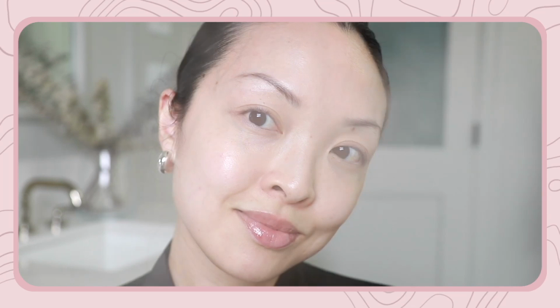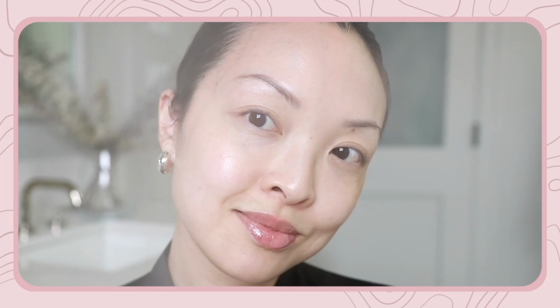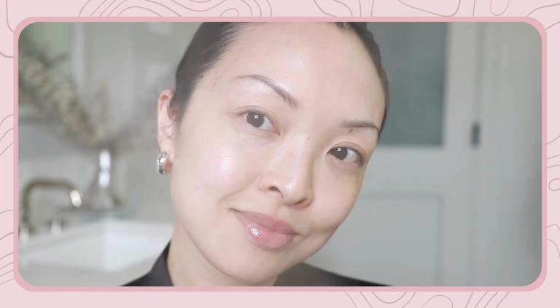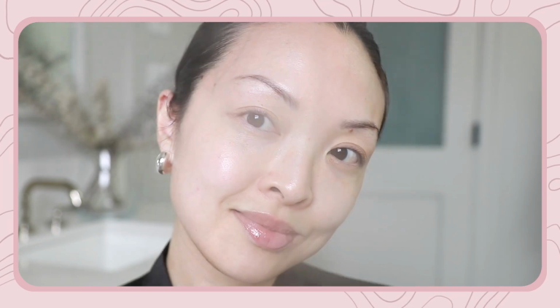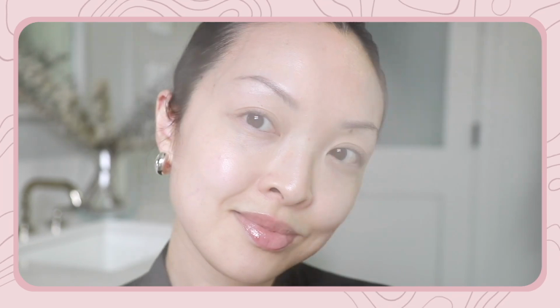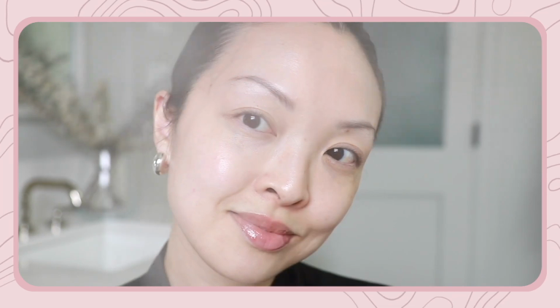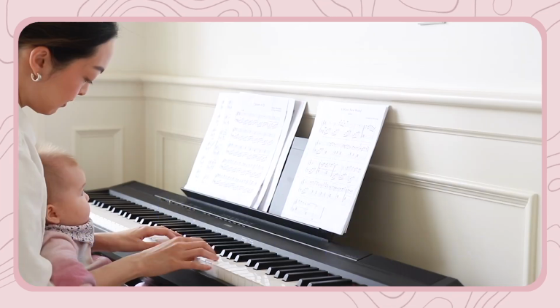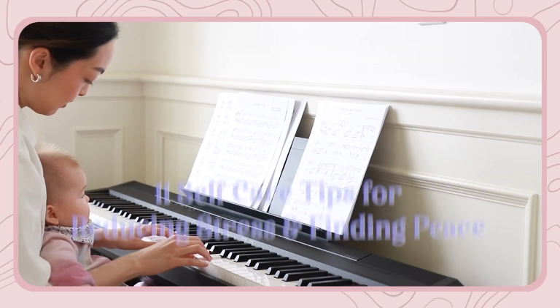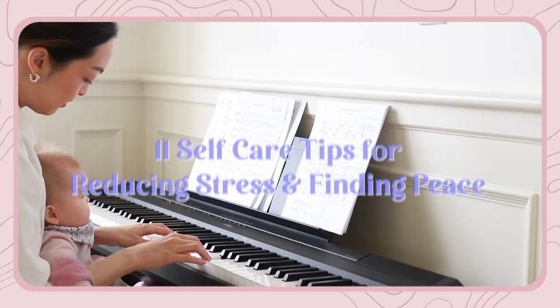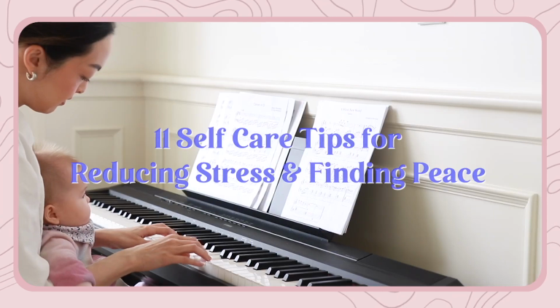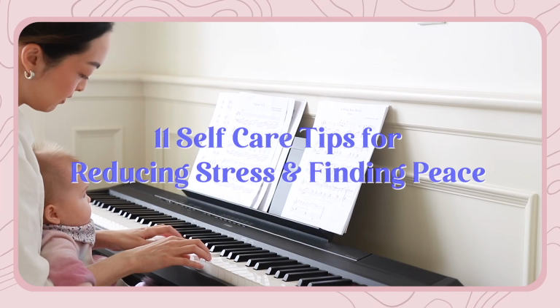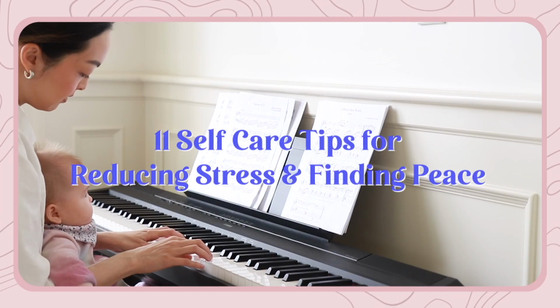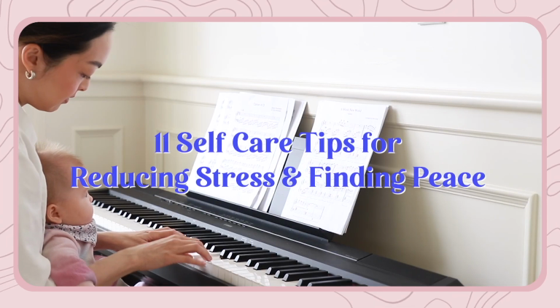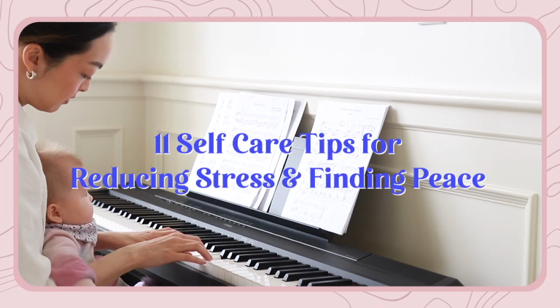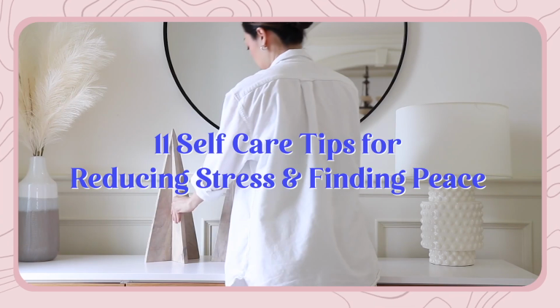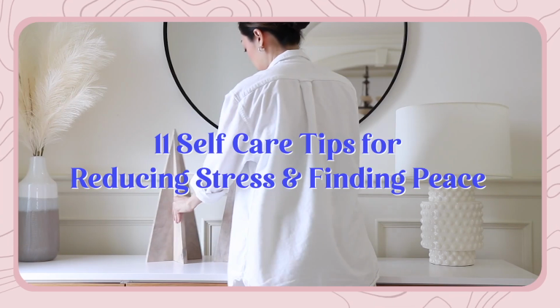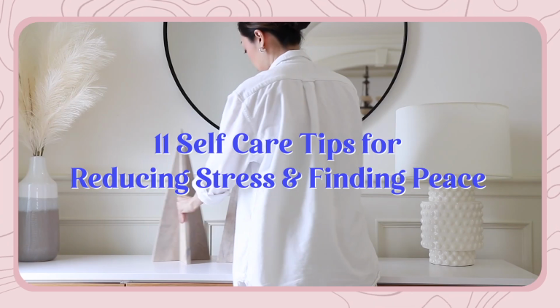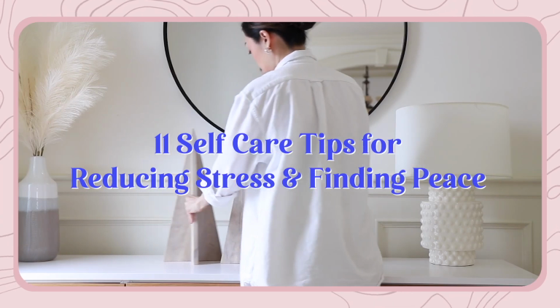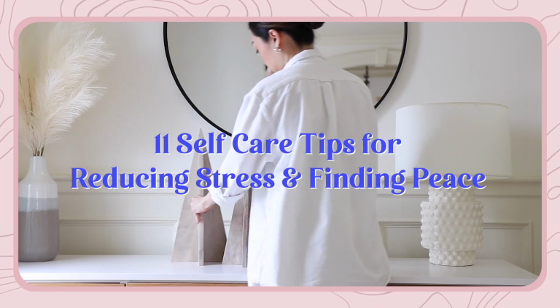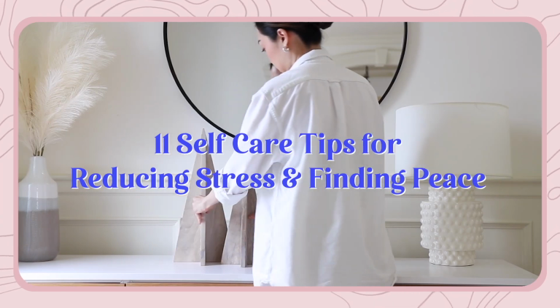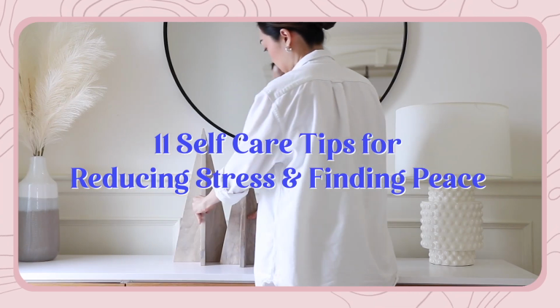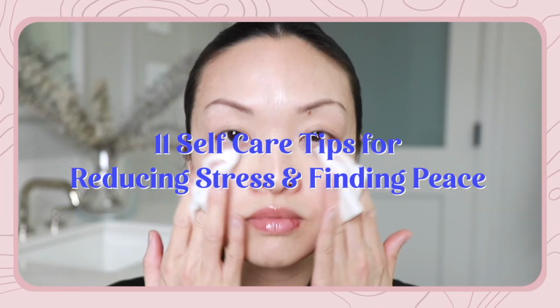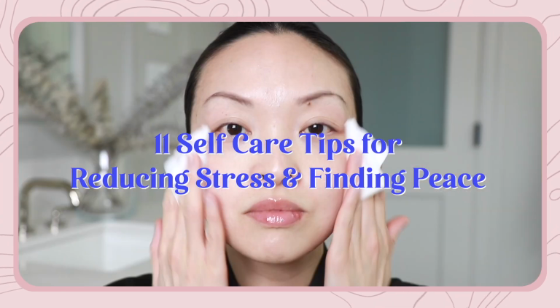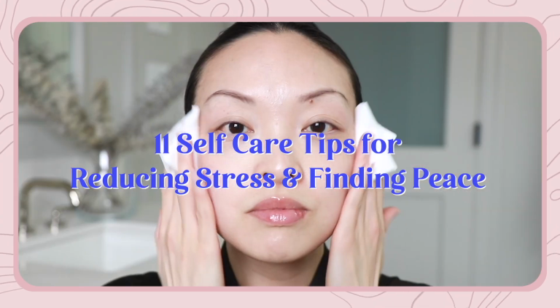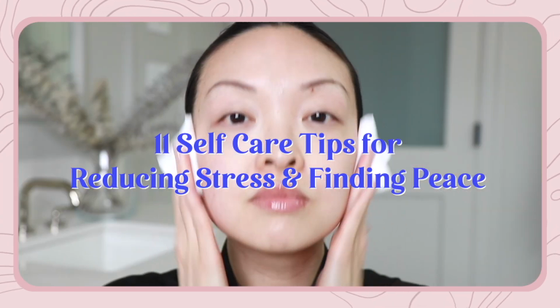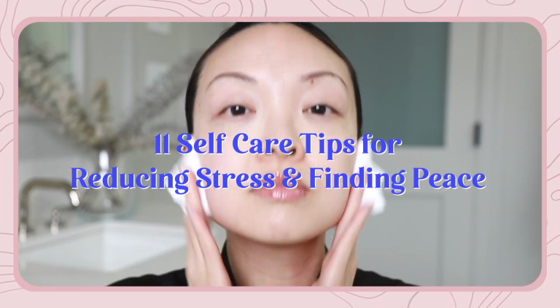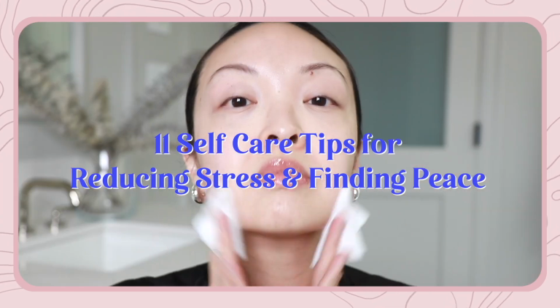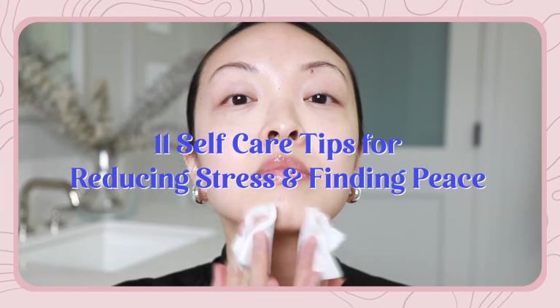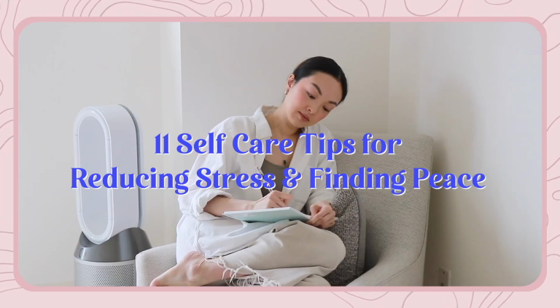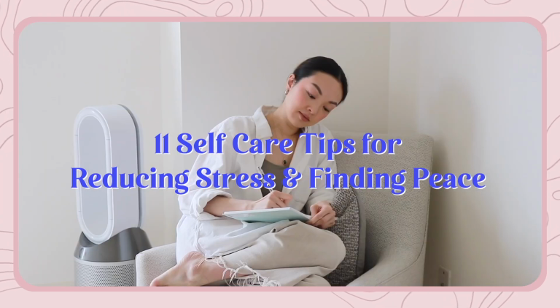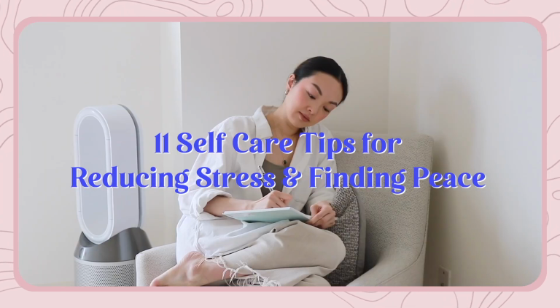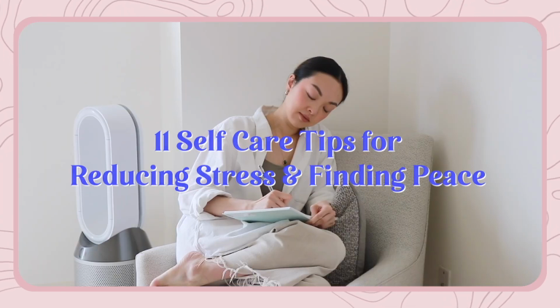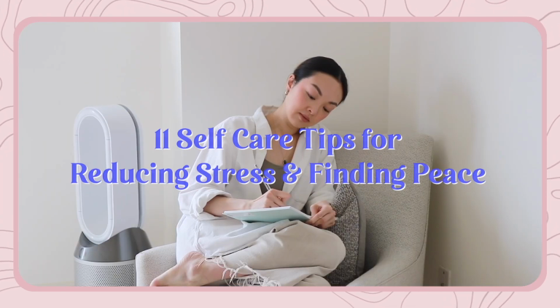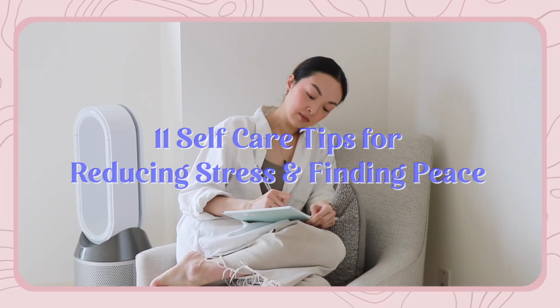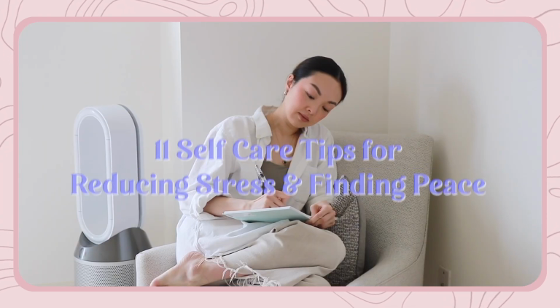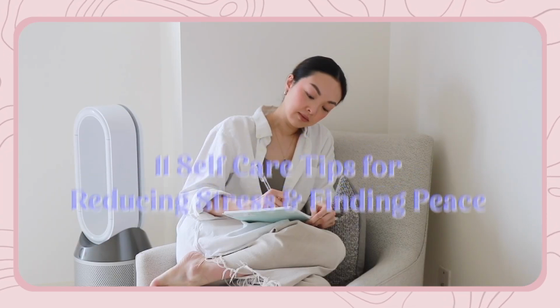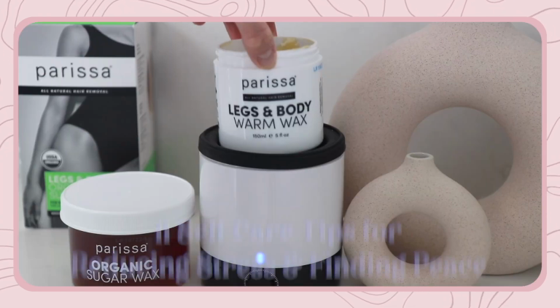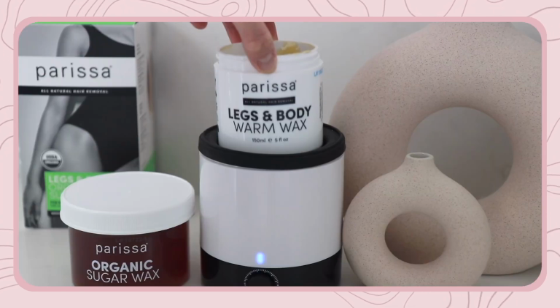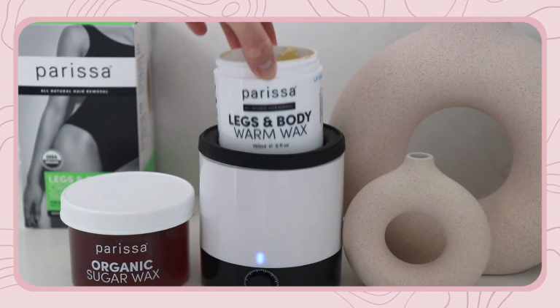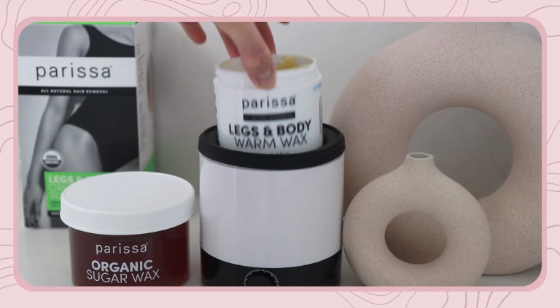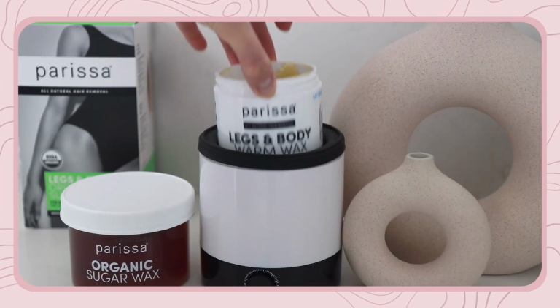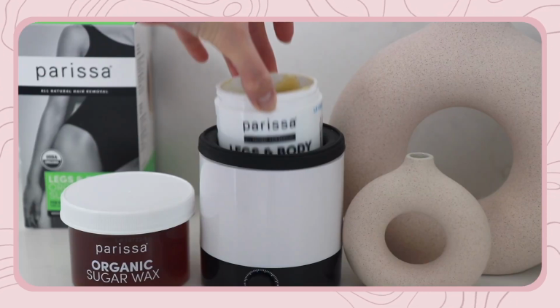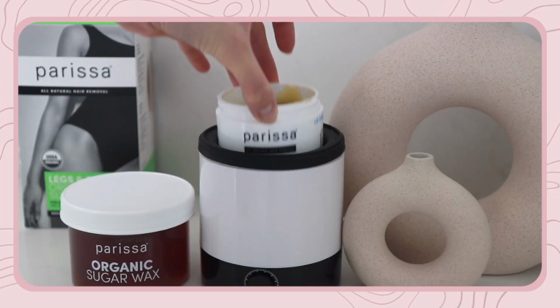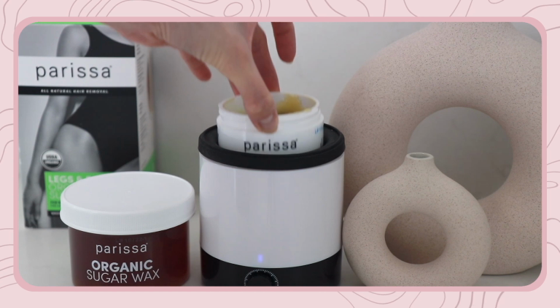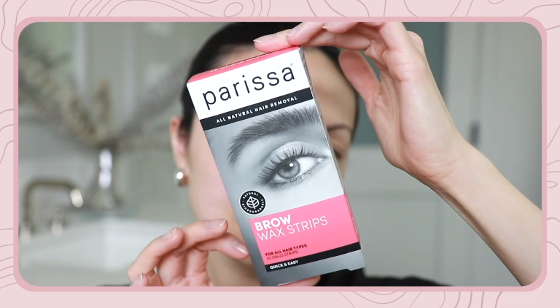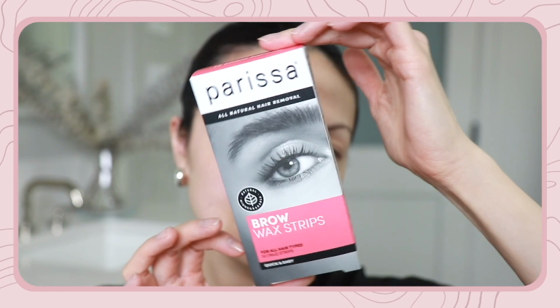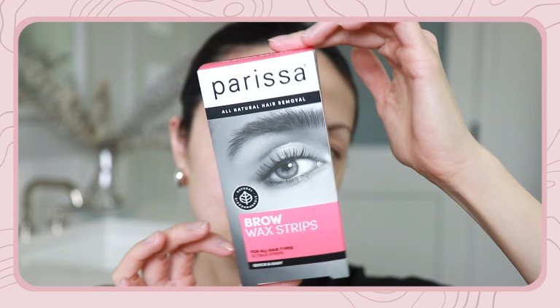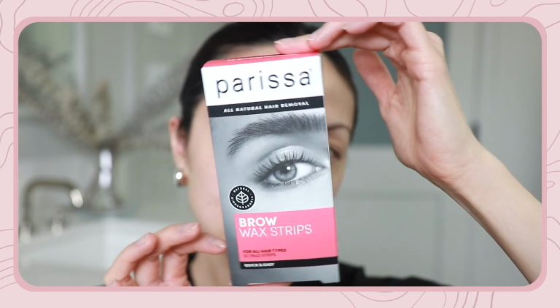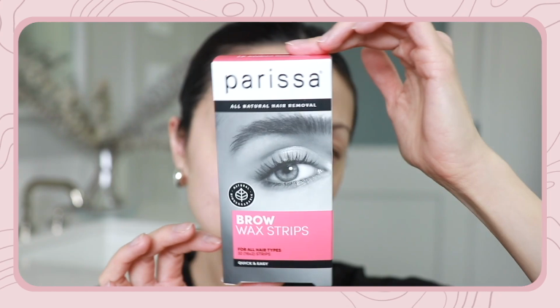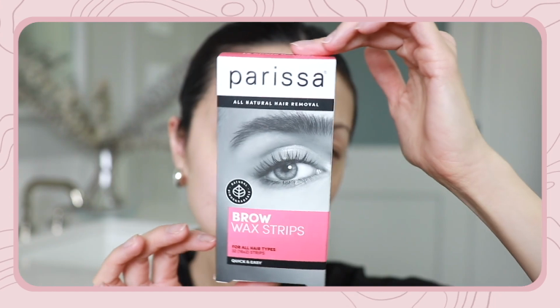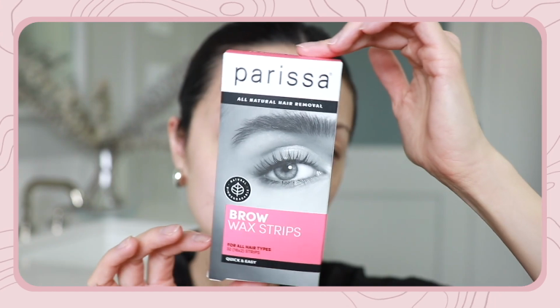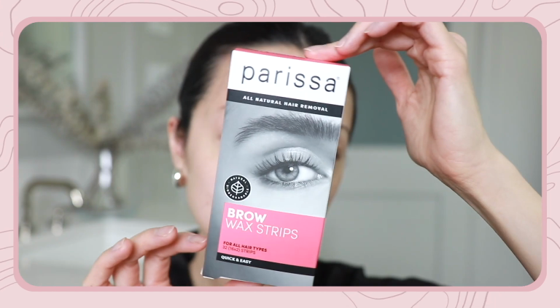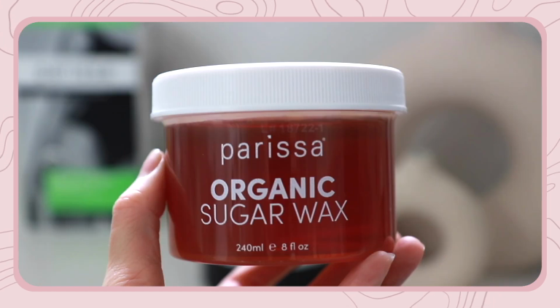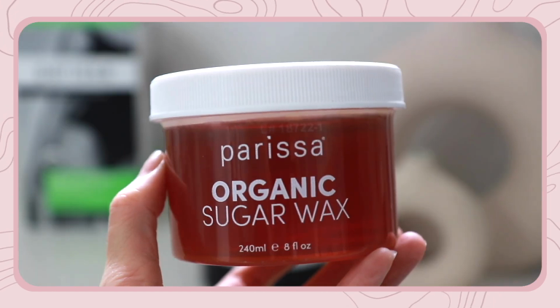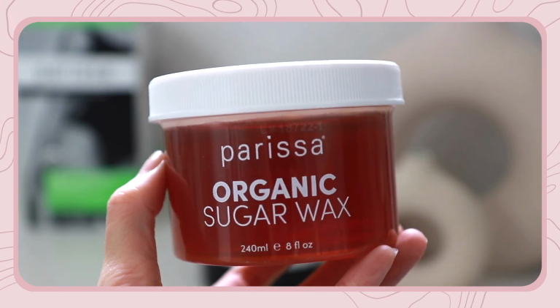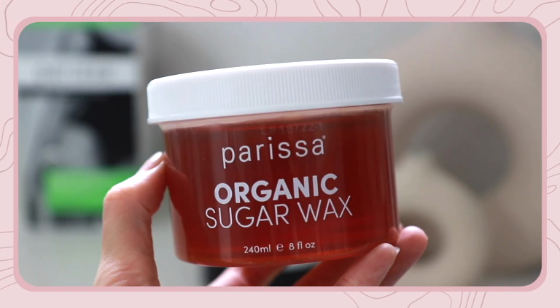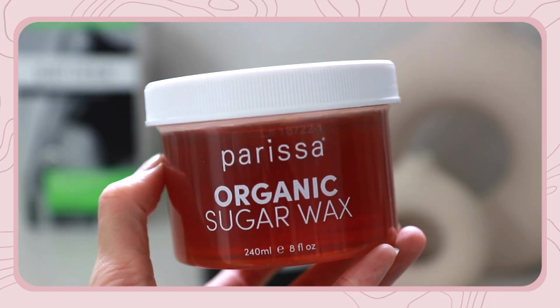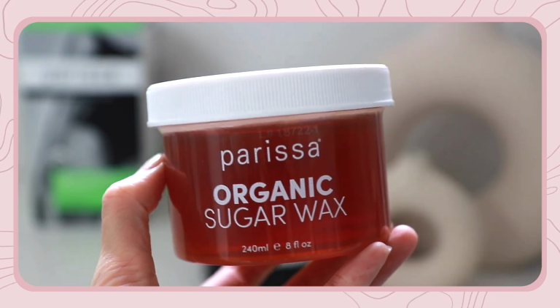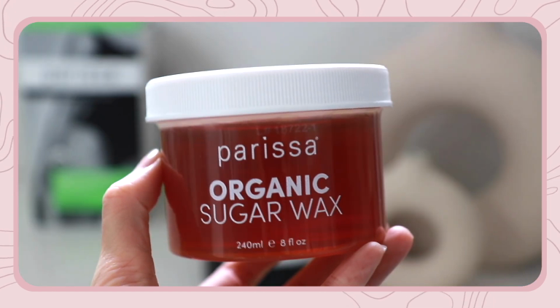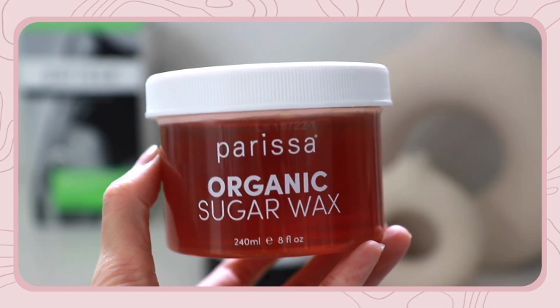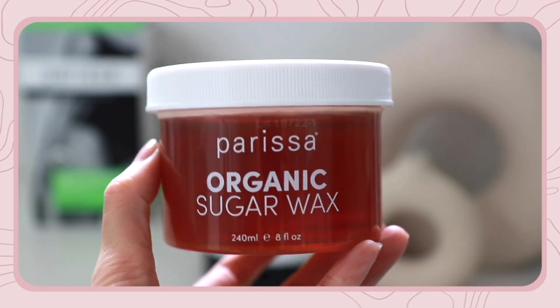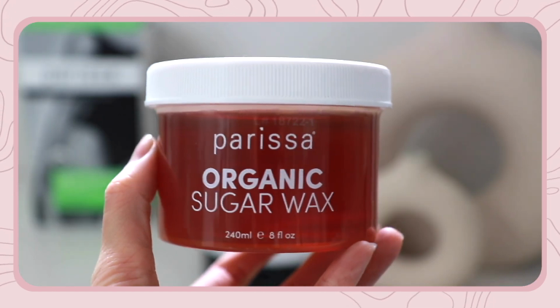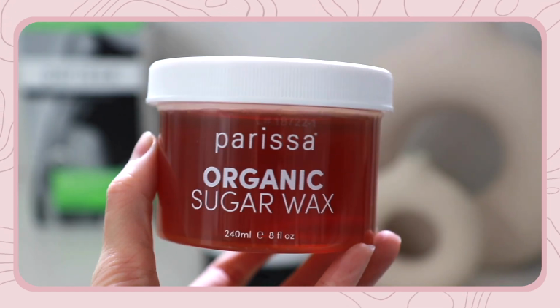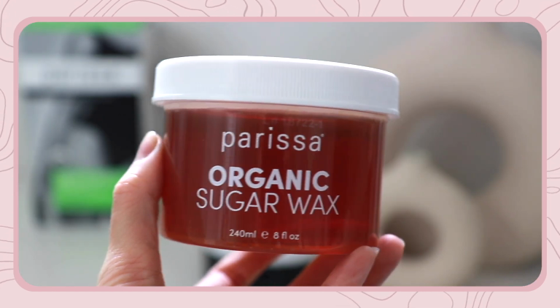Hey guys, welcome back to my channel. Today I'll be sharing 11 self-care tips for reducing stress and finding peace. And a huge thank you to Parisa Wax for sponsoring this video.